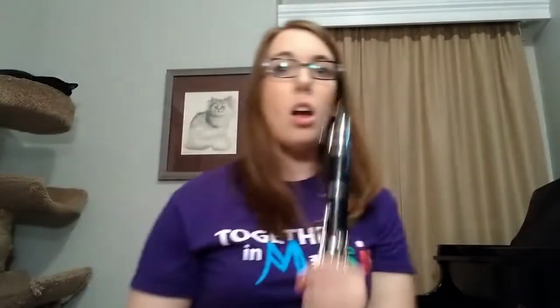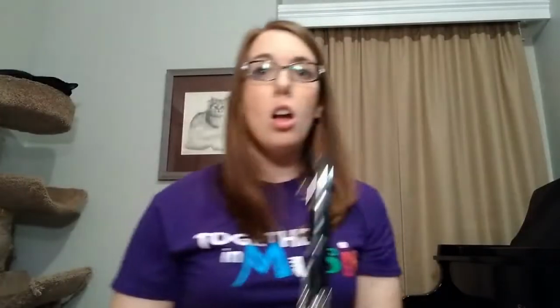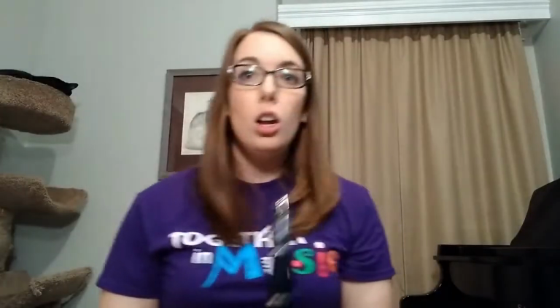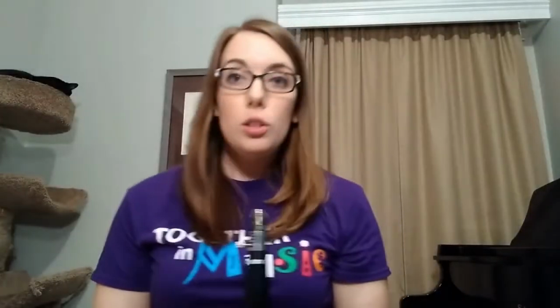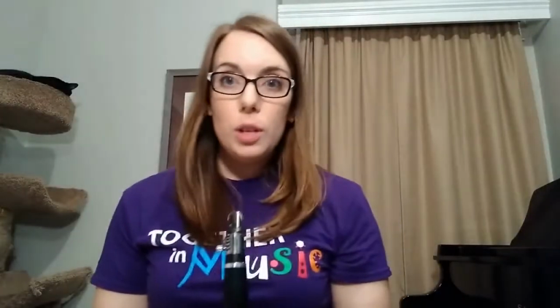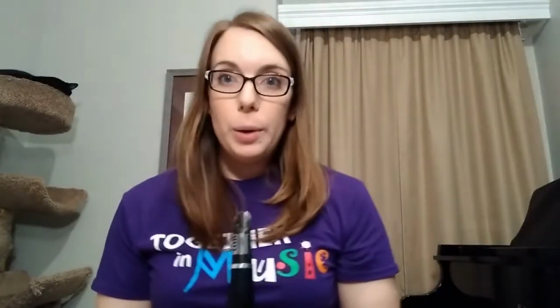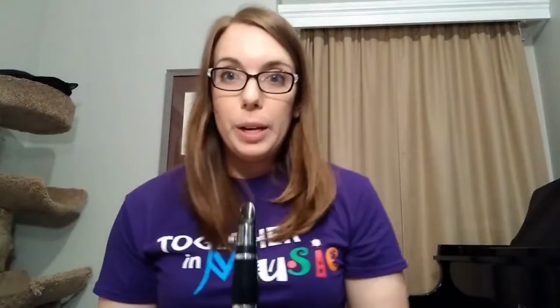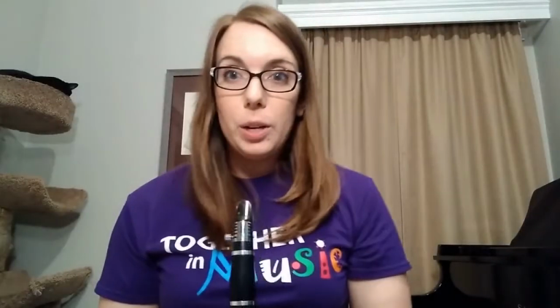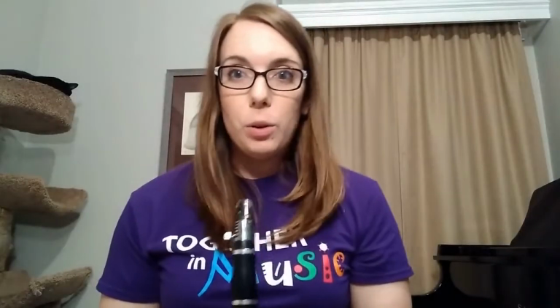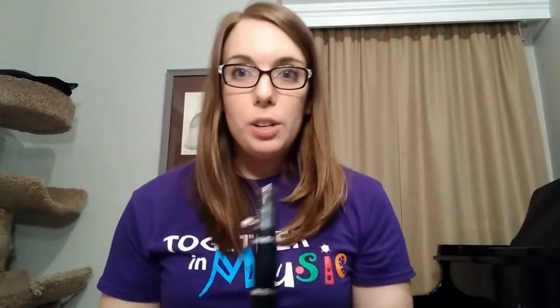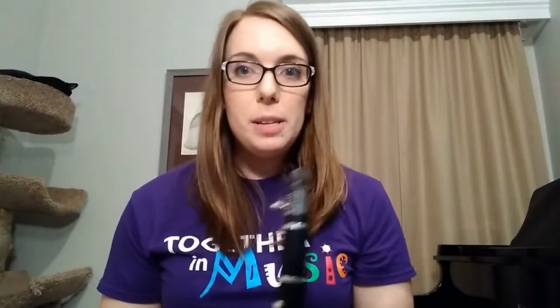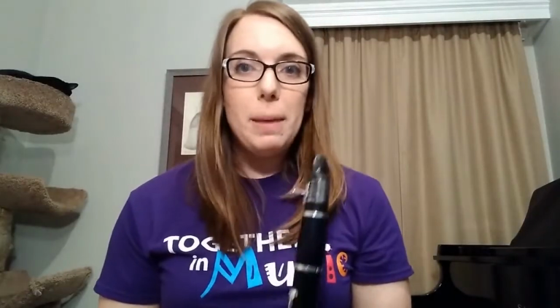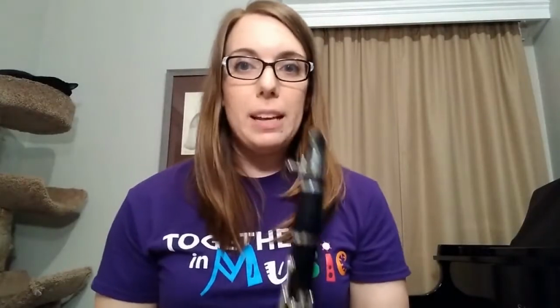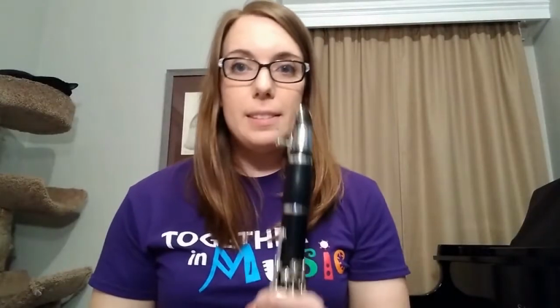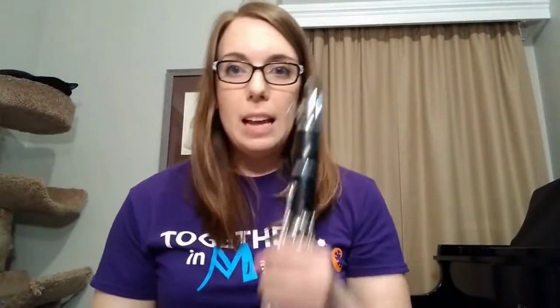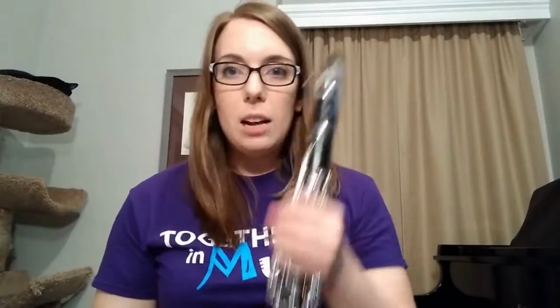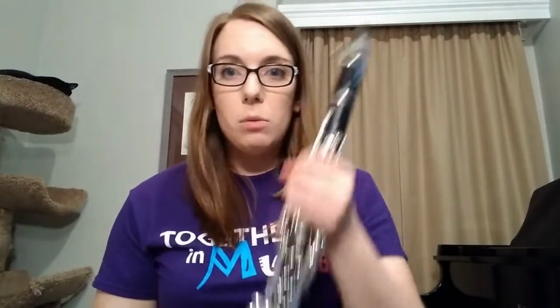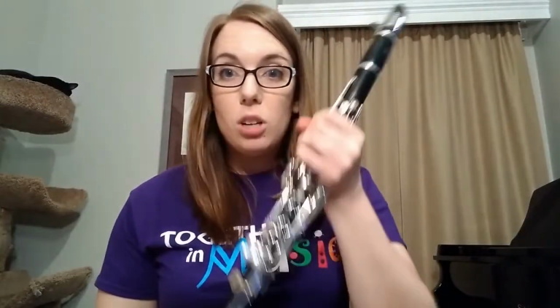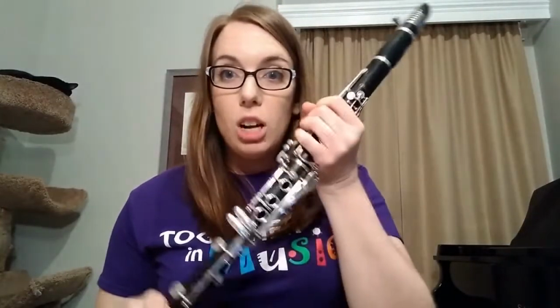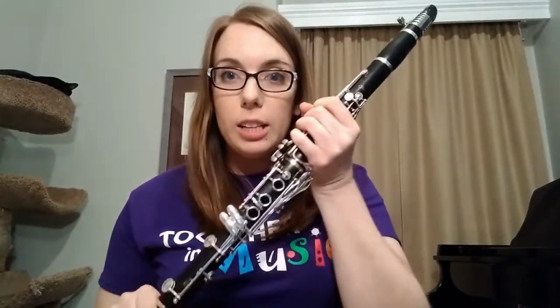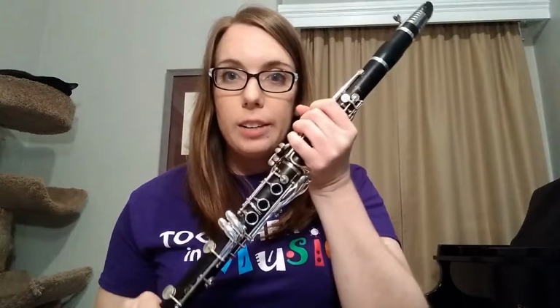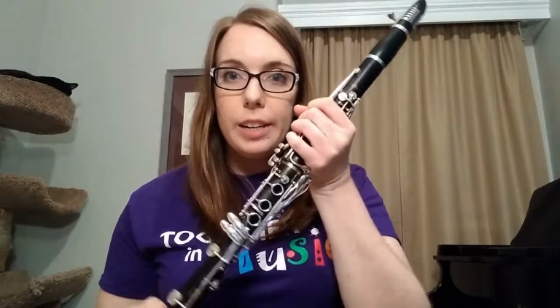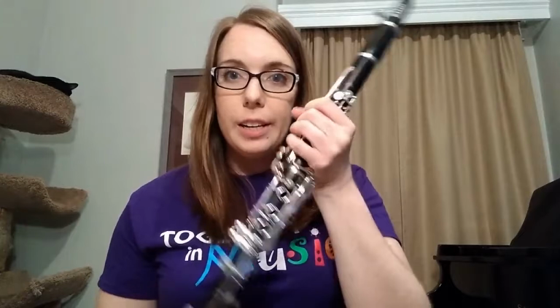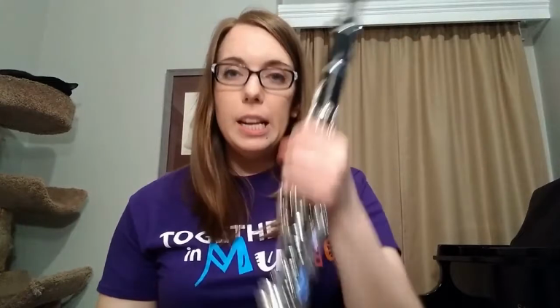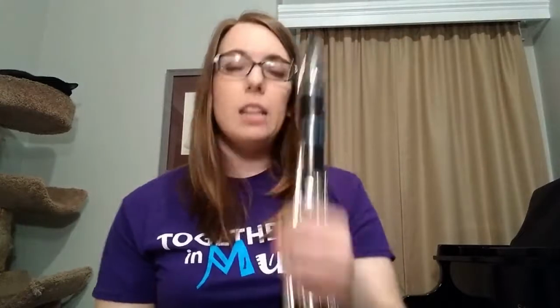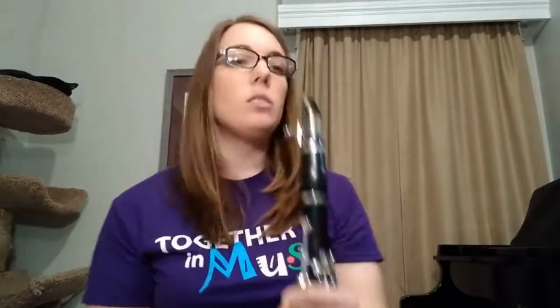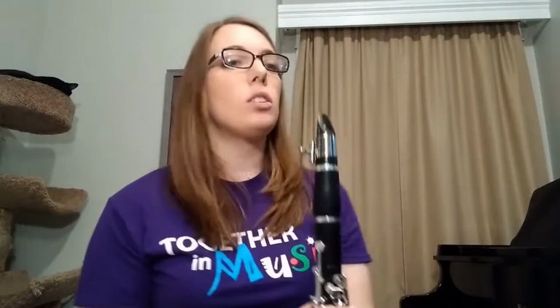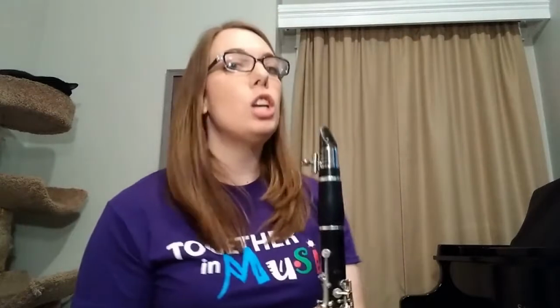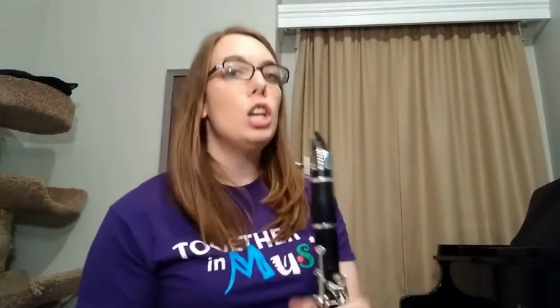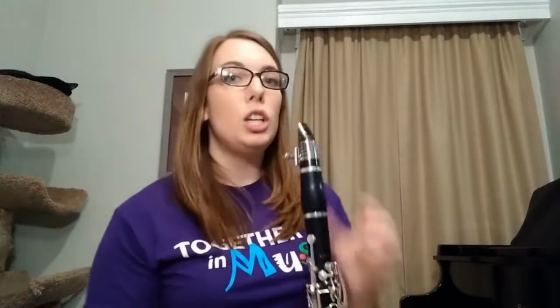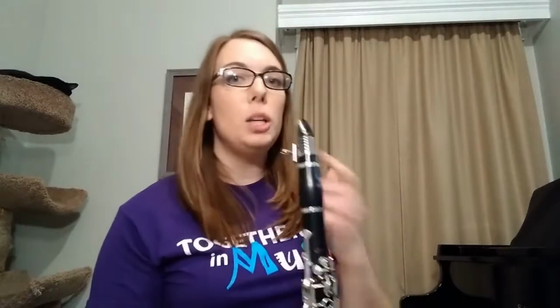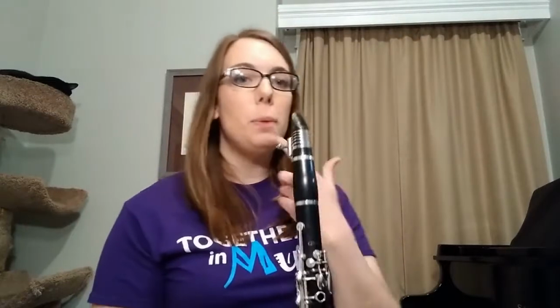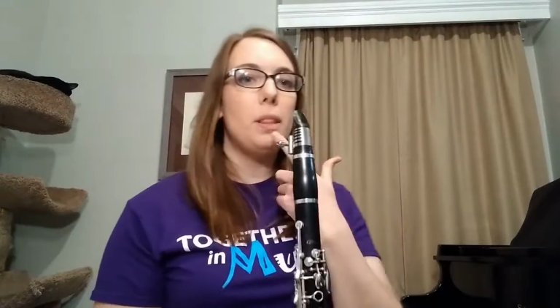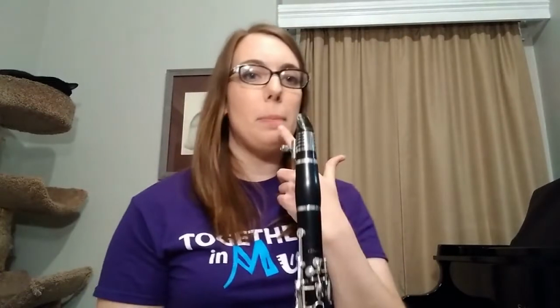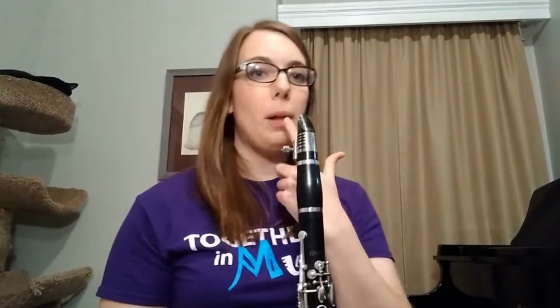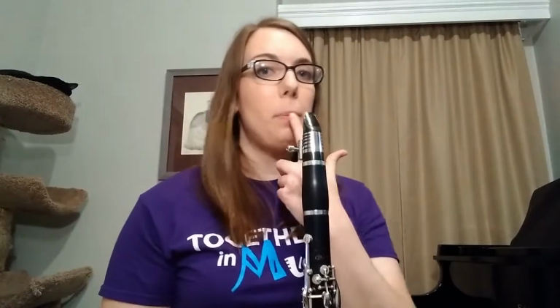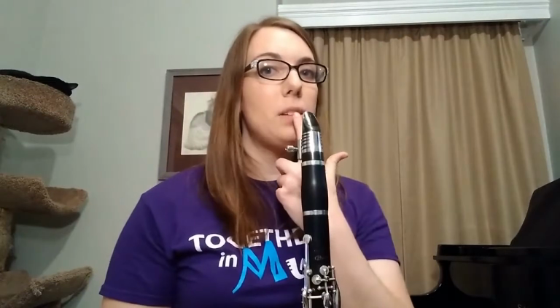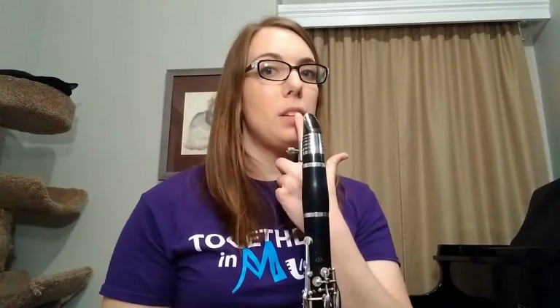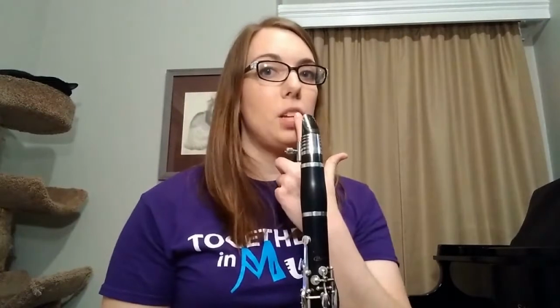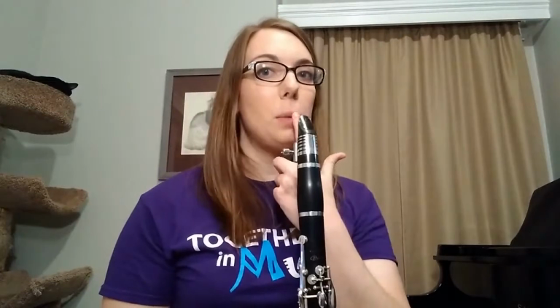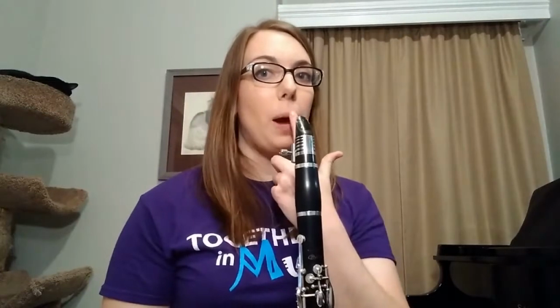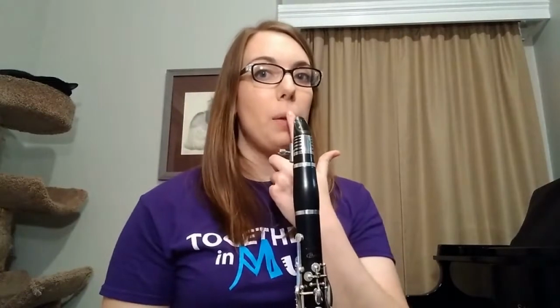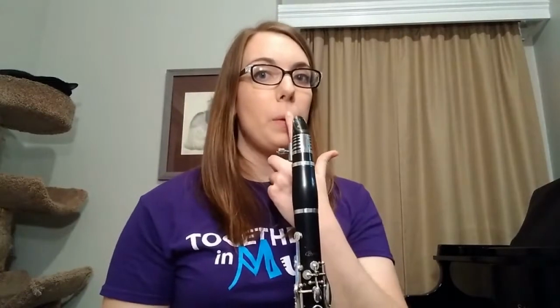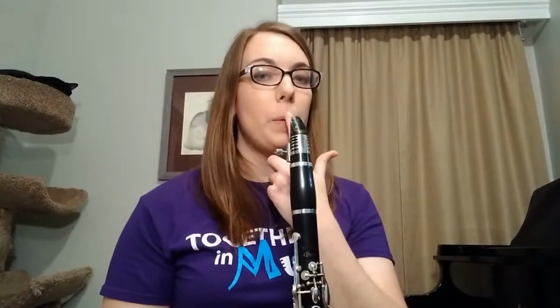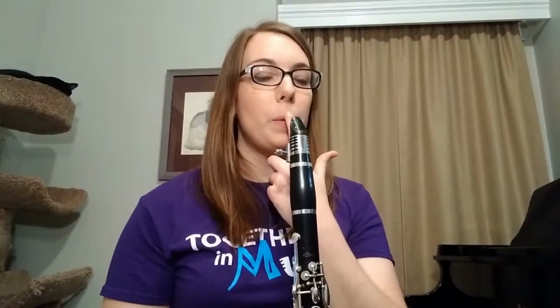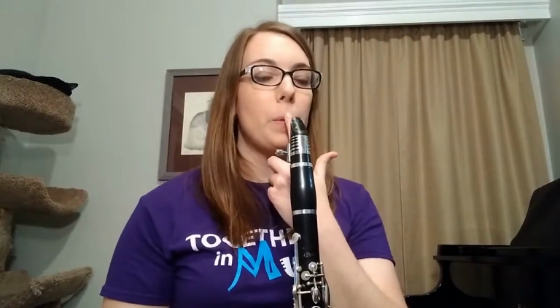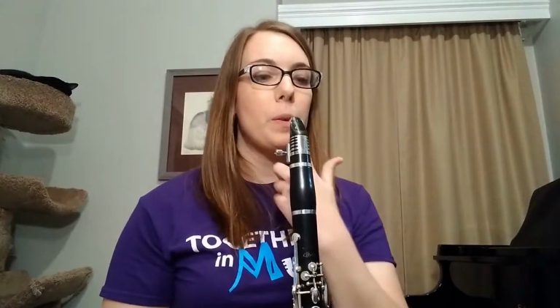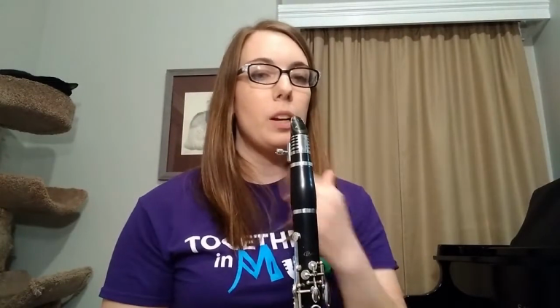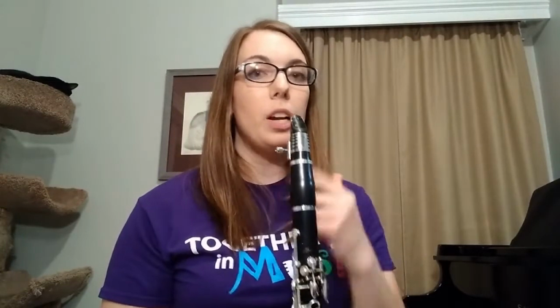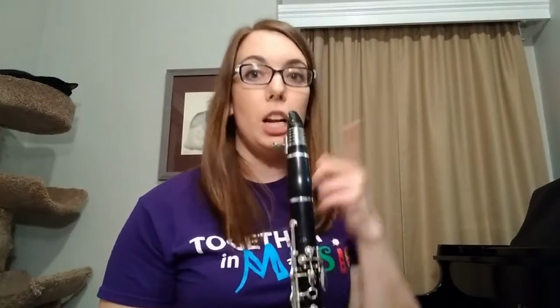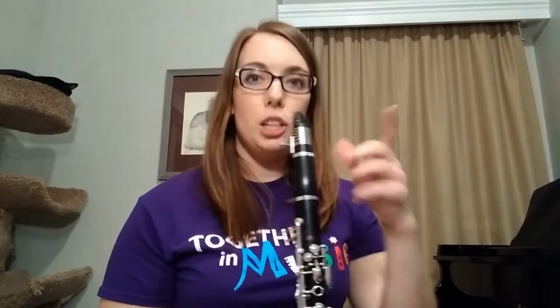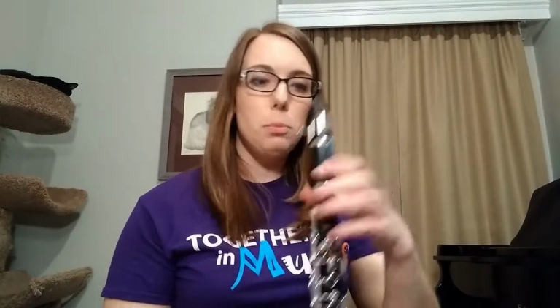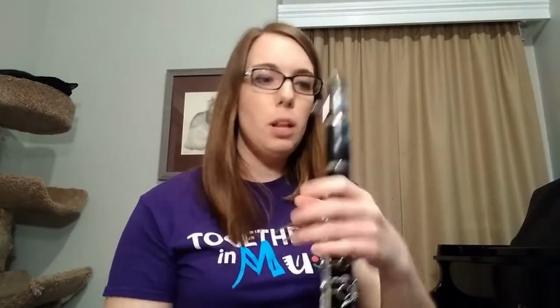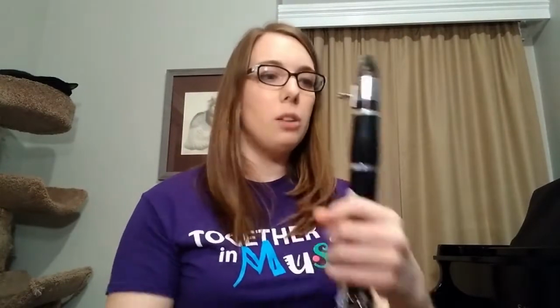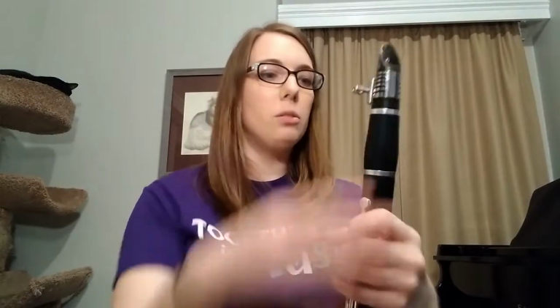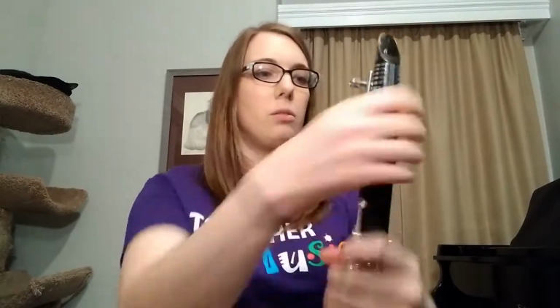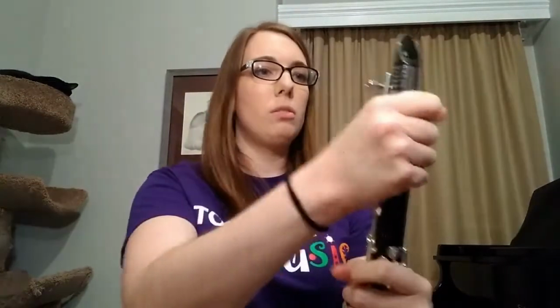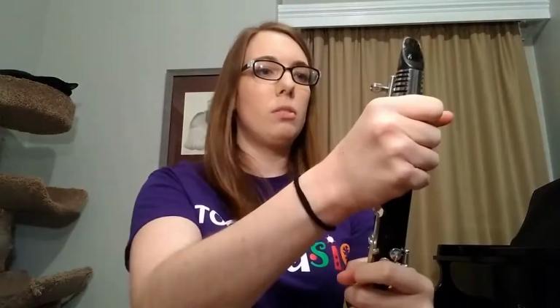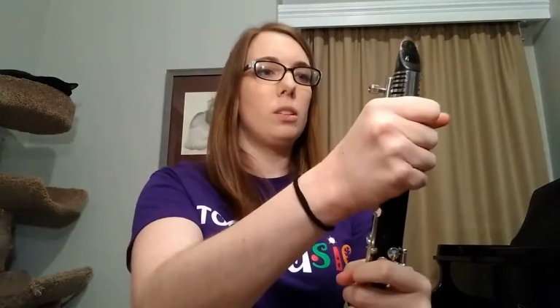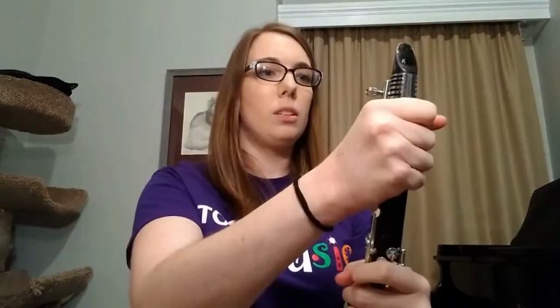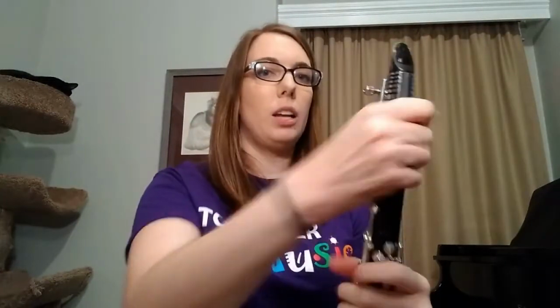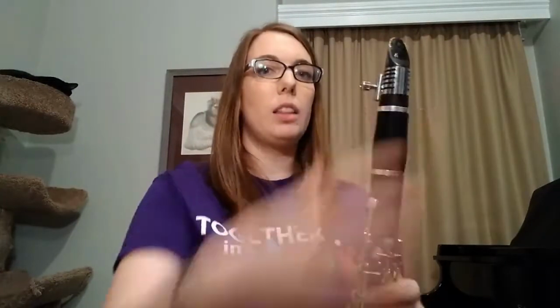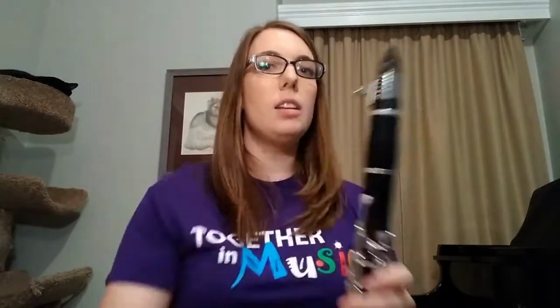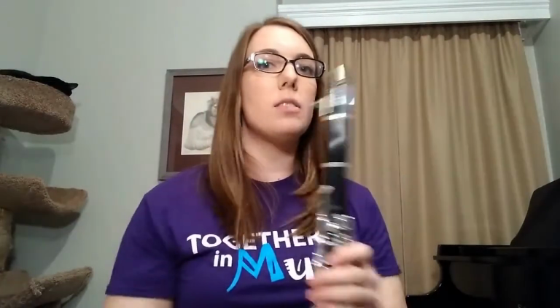So in order to make a sound on the clarinet, you put the mouthpiece in your mouth and you blow, like this.